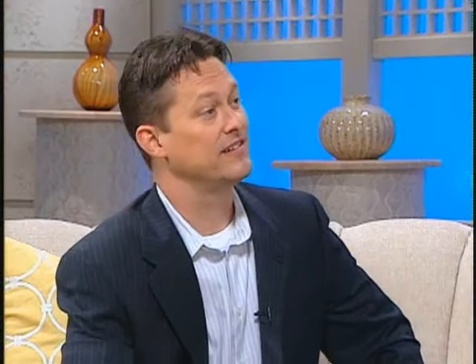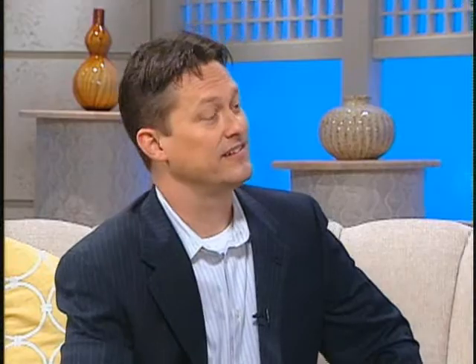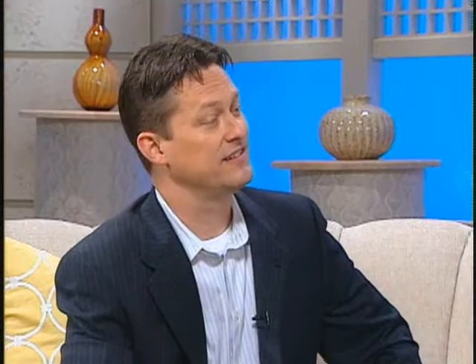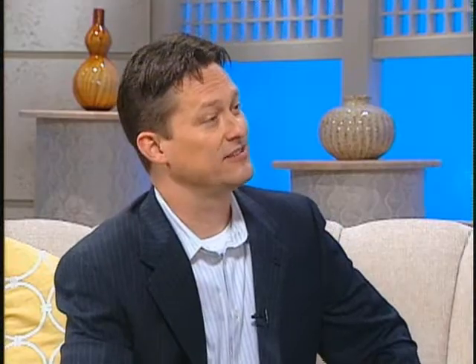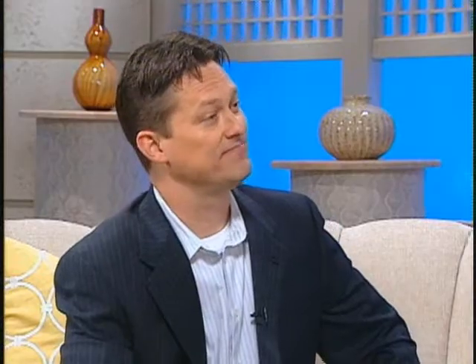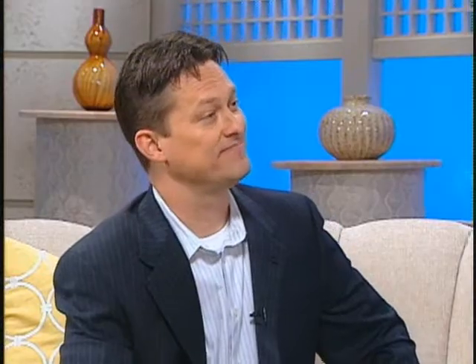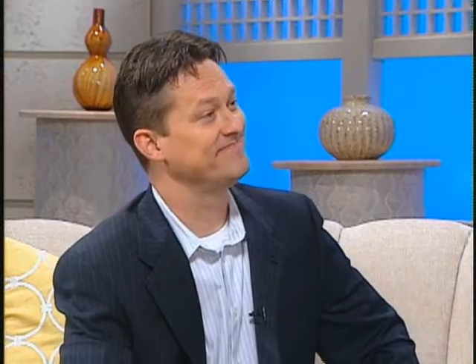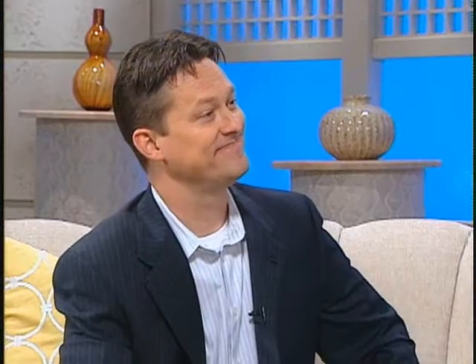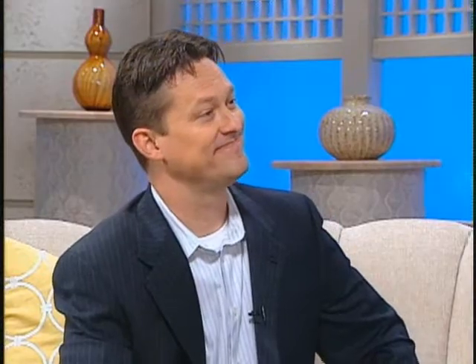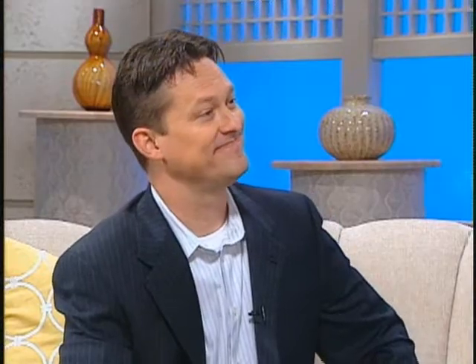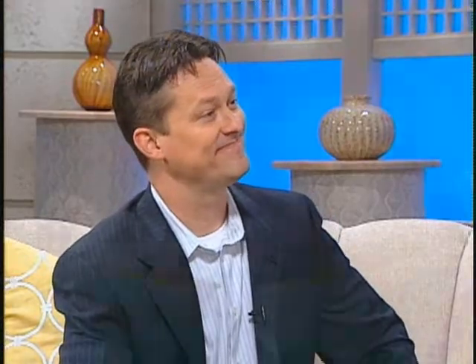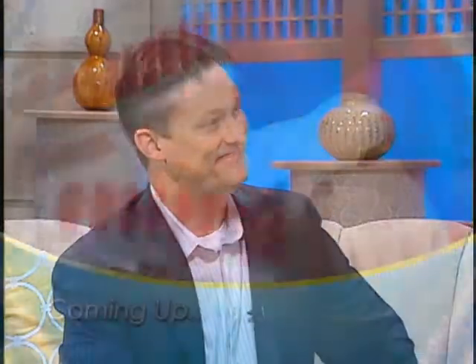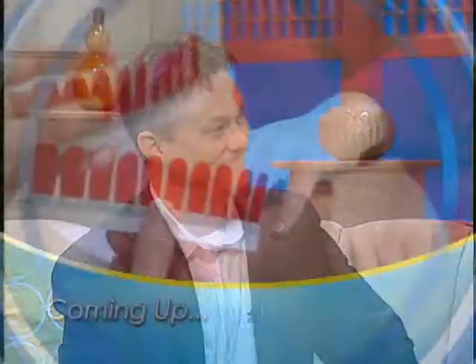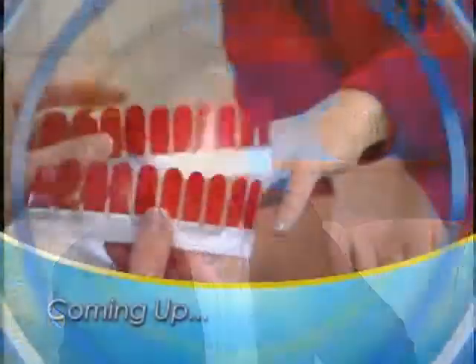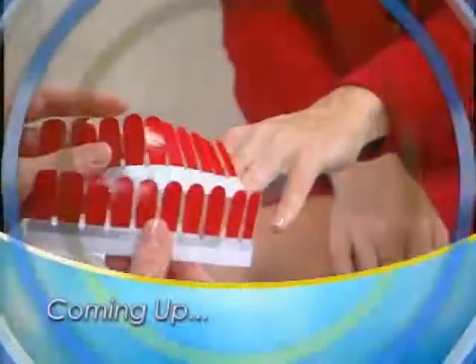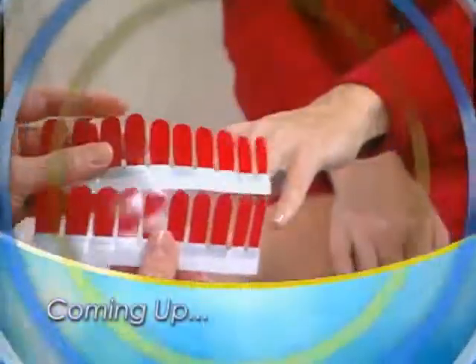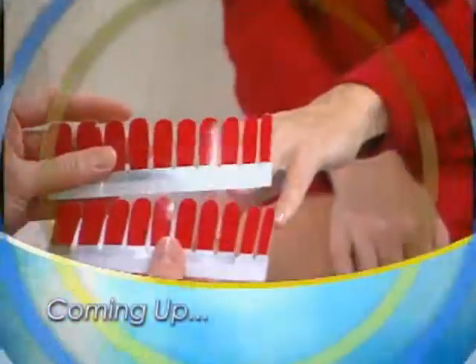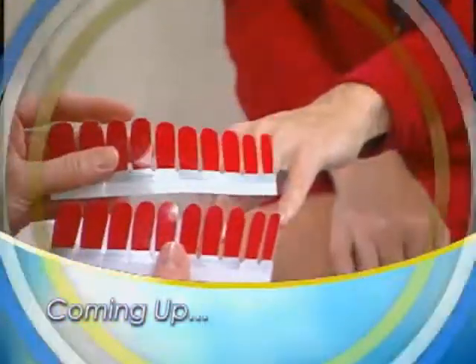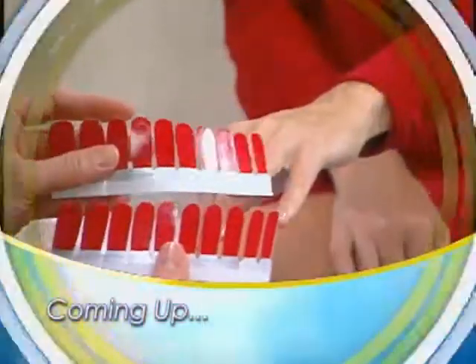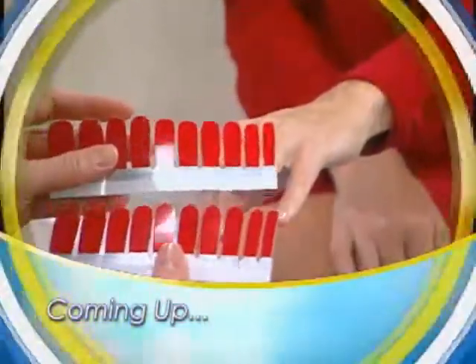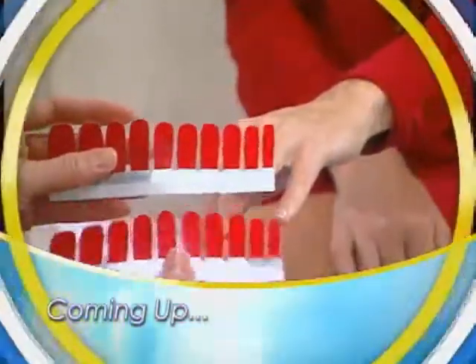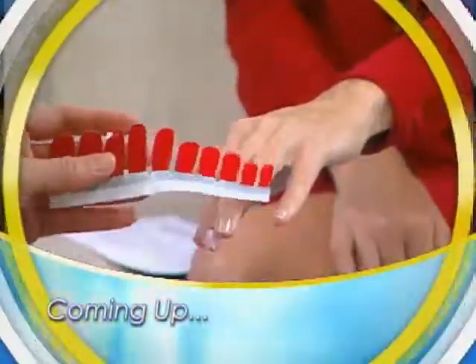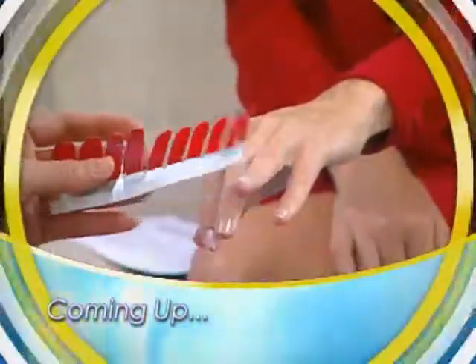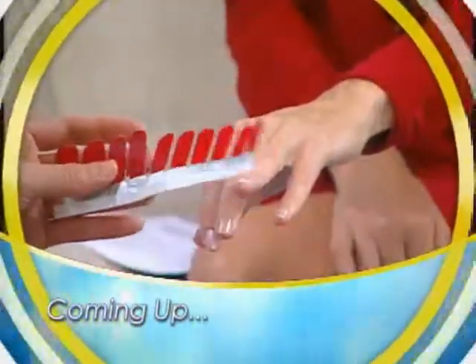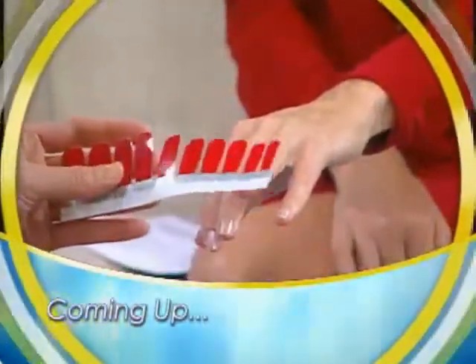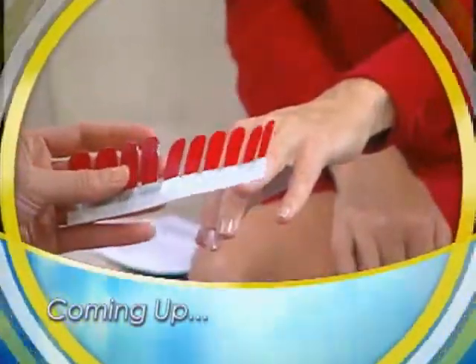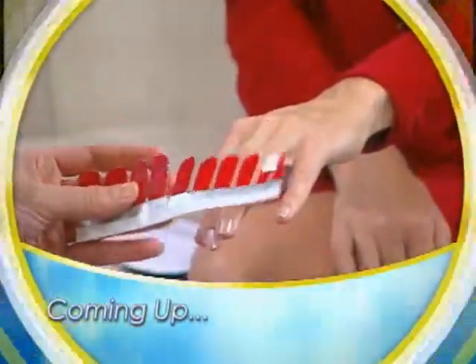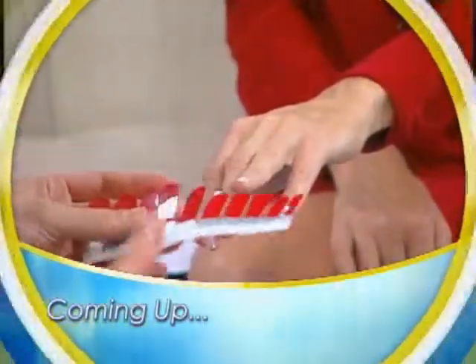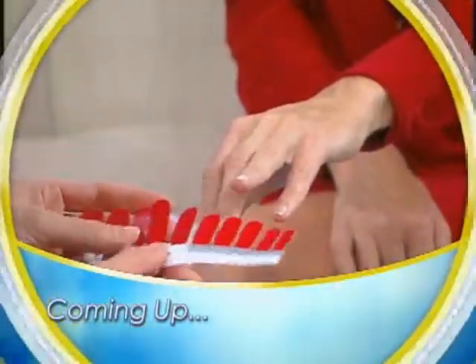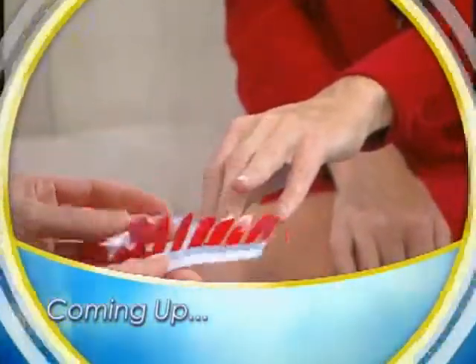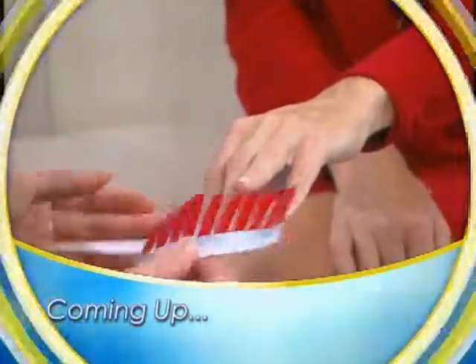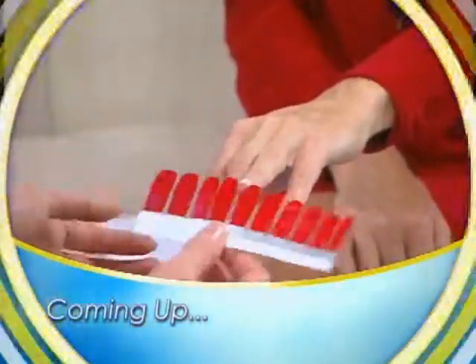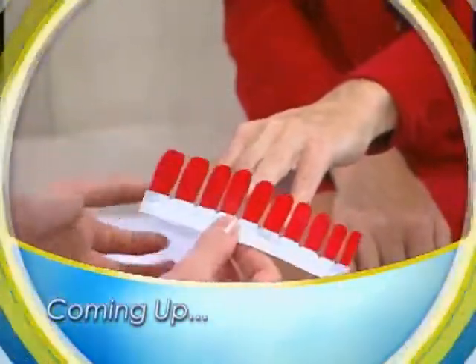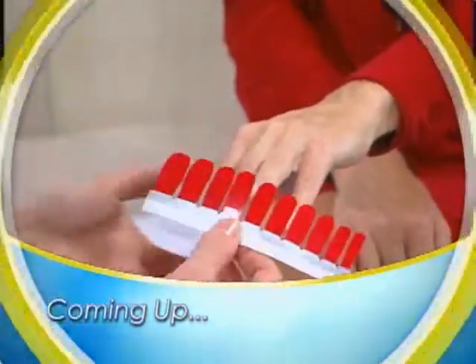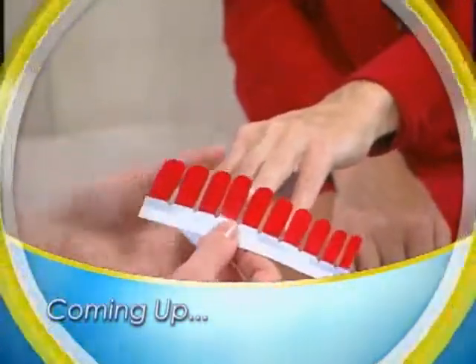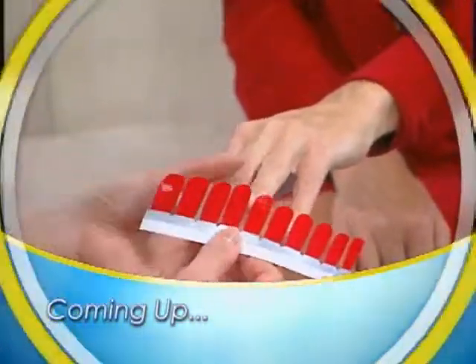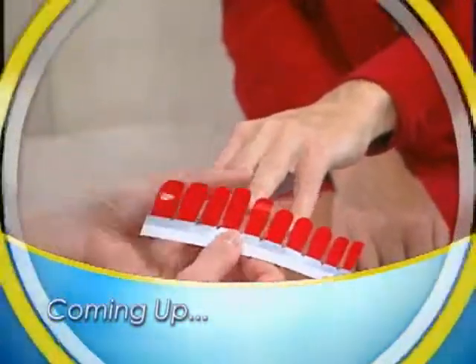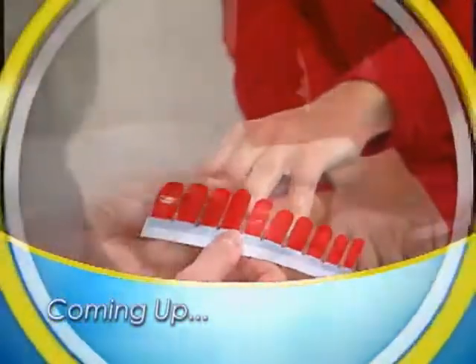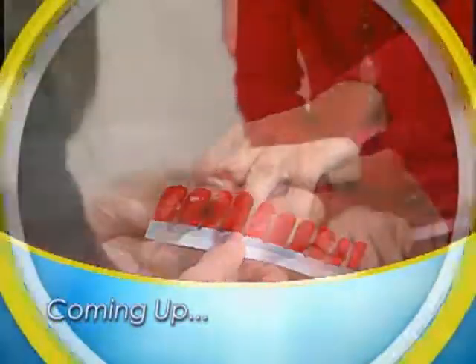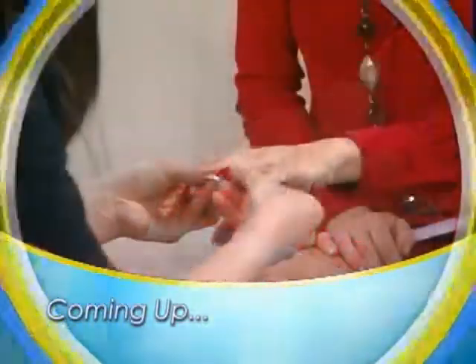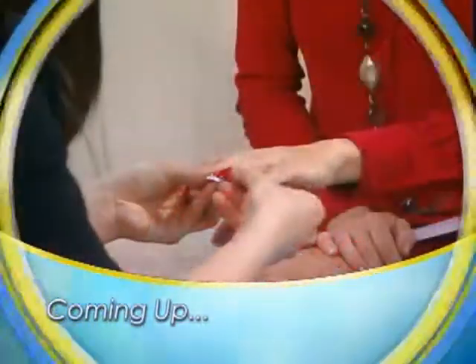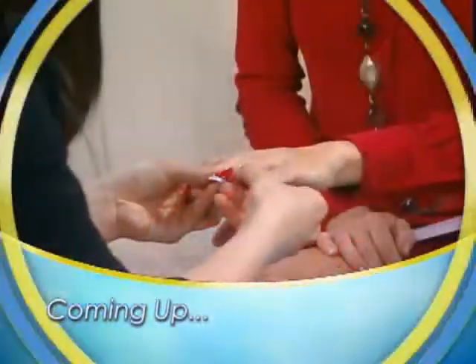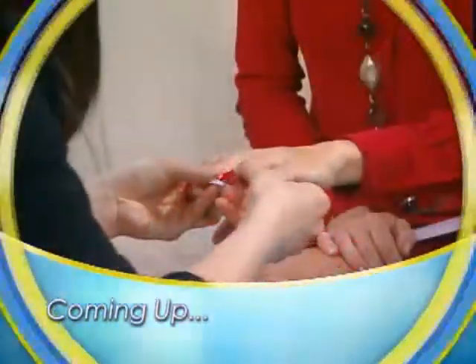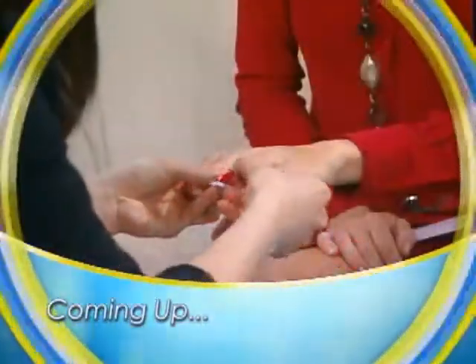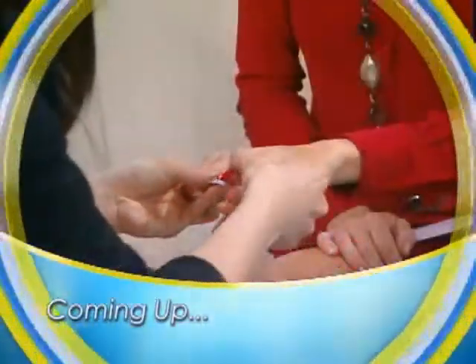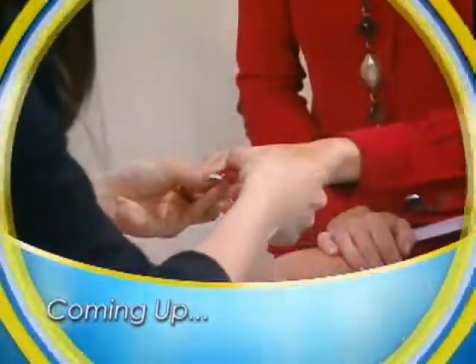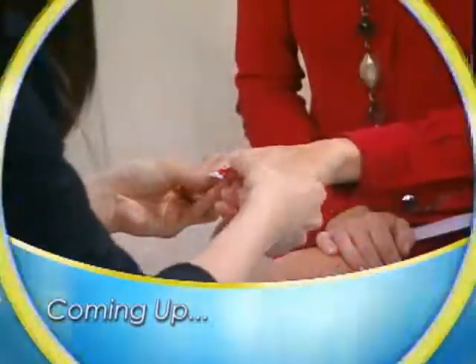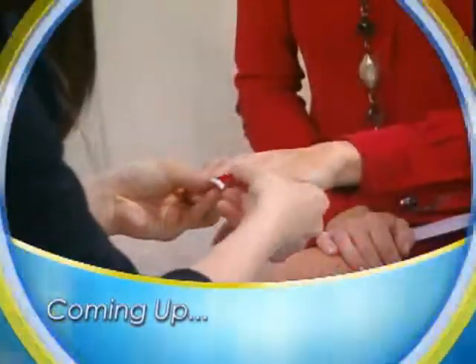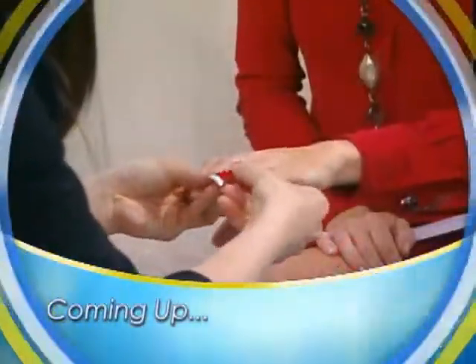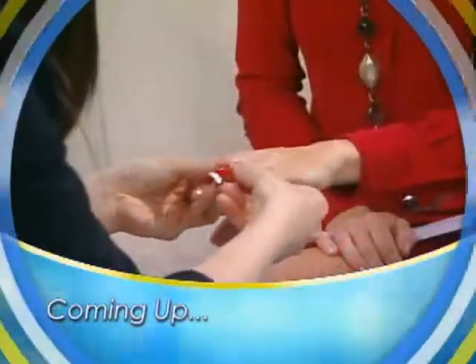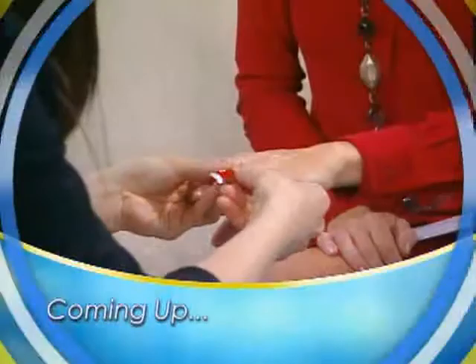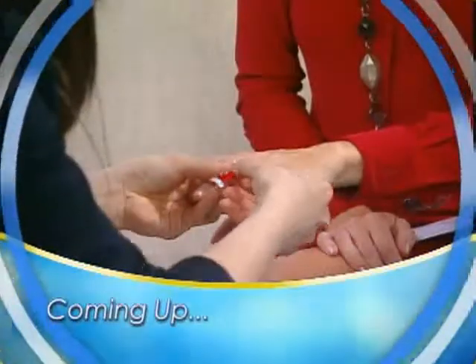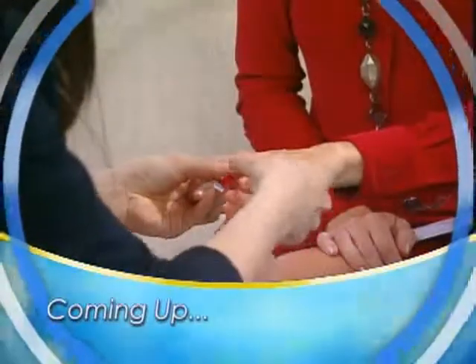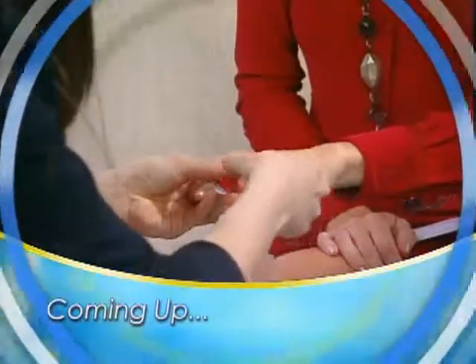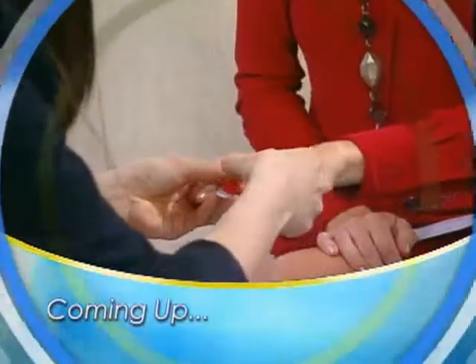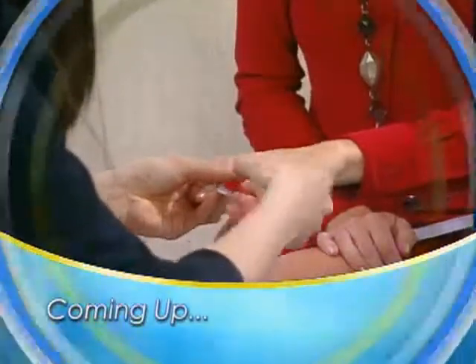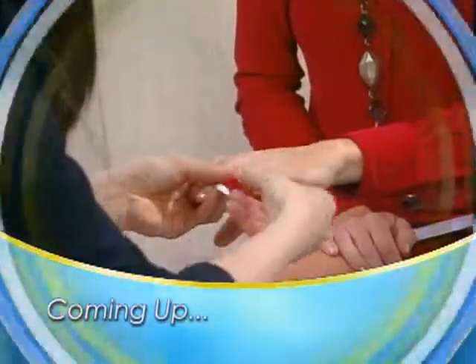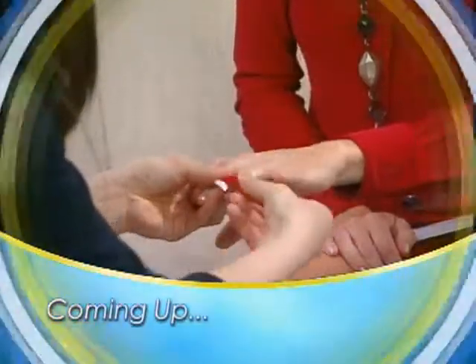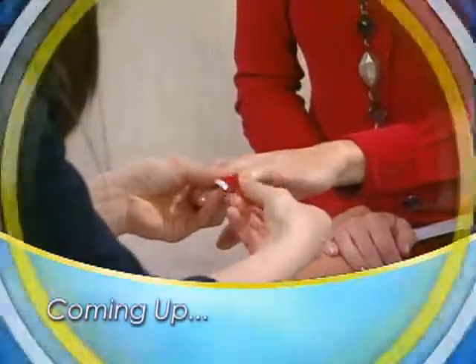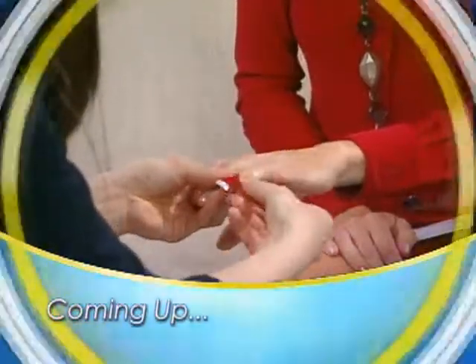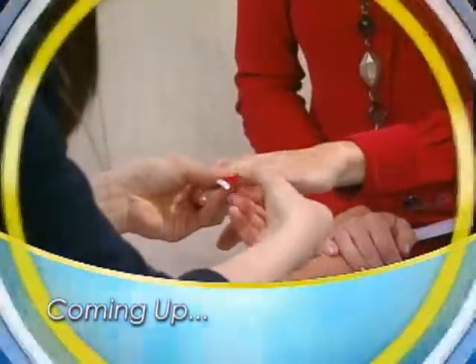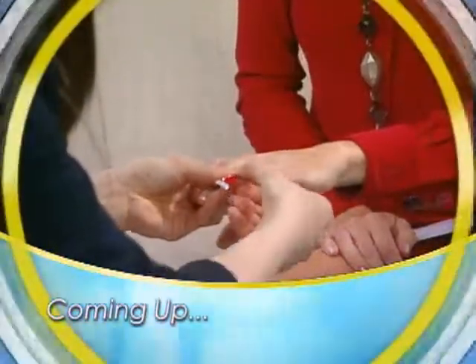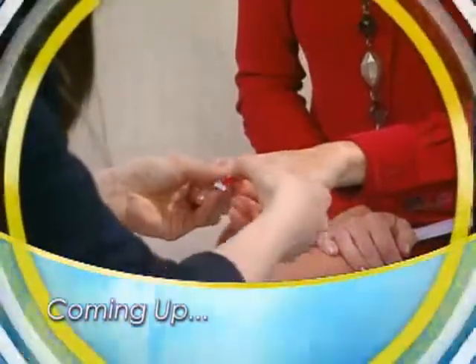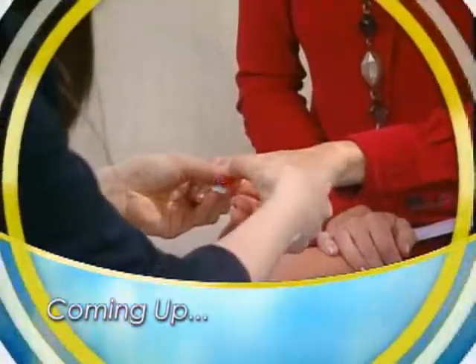Thank you so much for being here to tell us about this. Next up, we'll tell you how your nails can be perfect and professional looking in no time at all — stay with us.